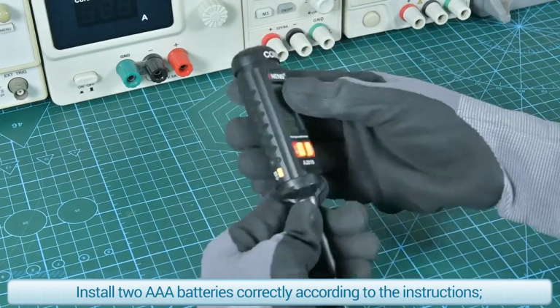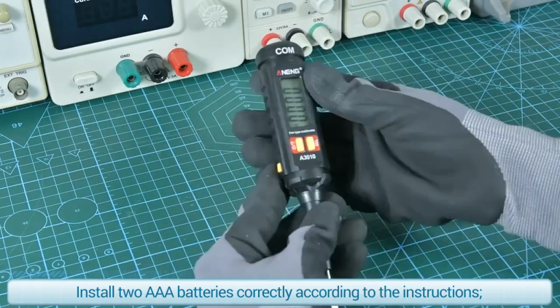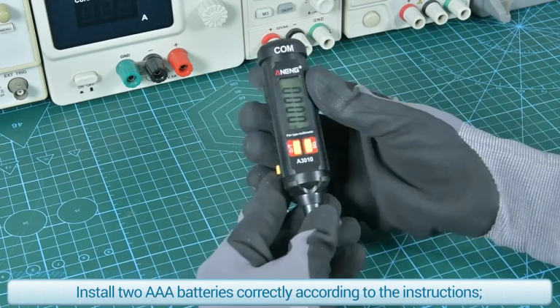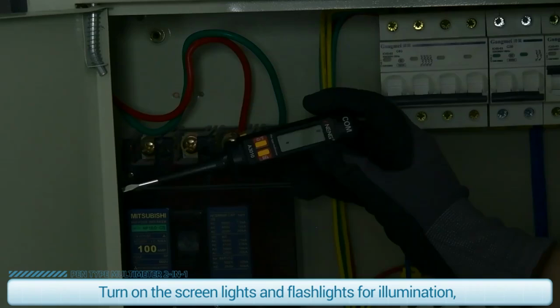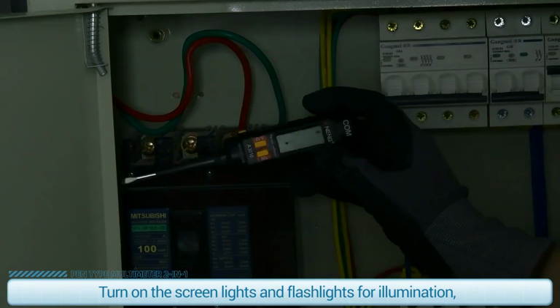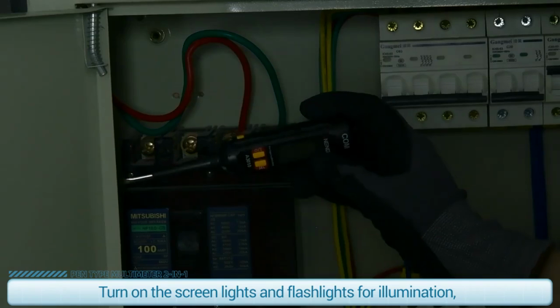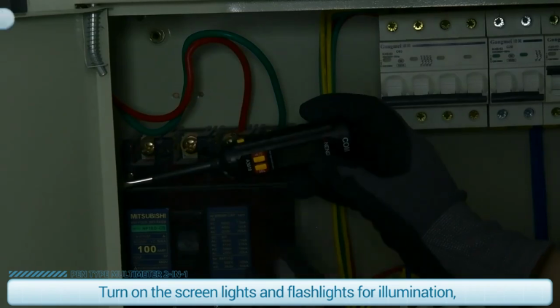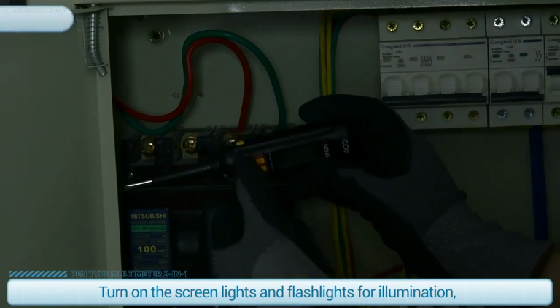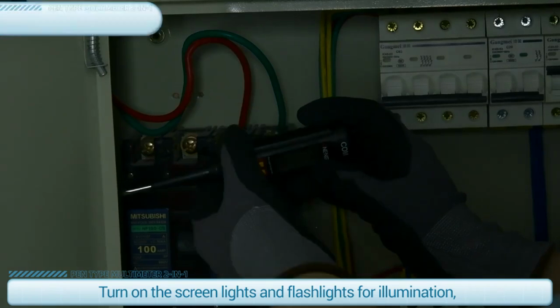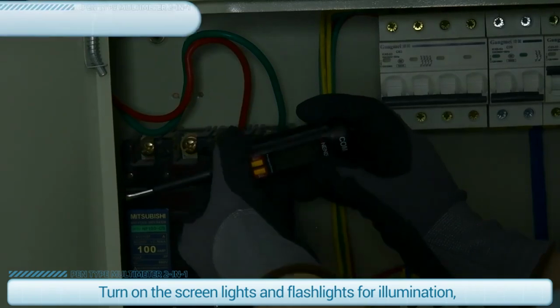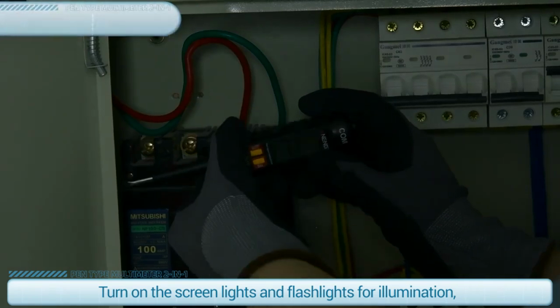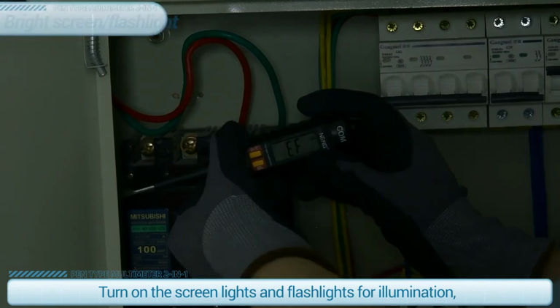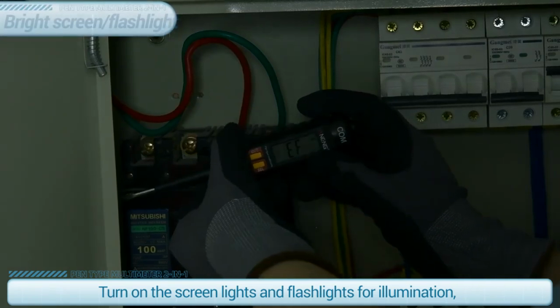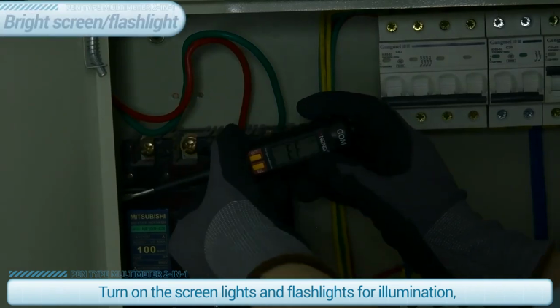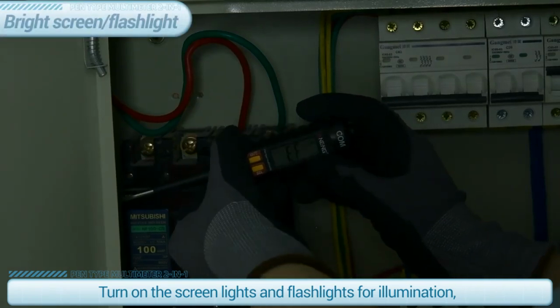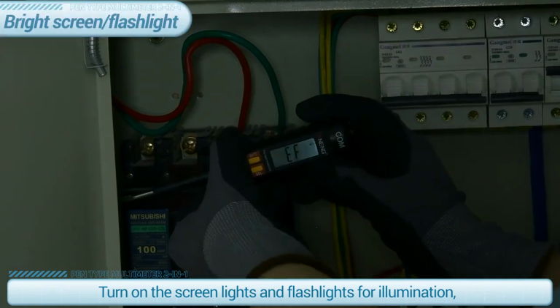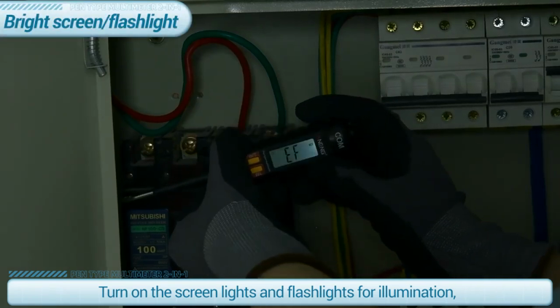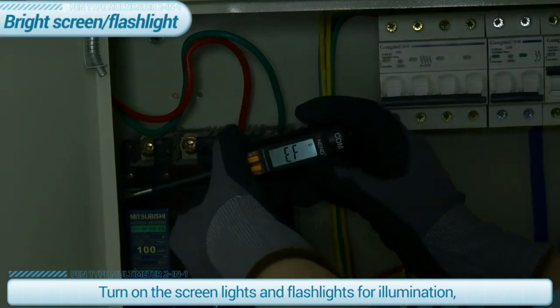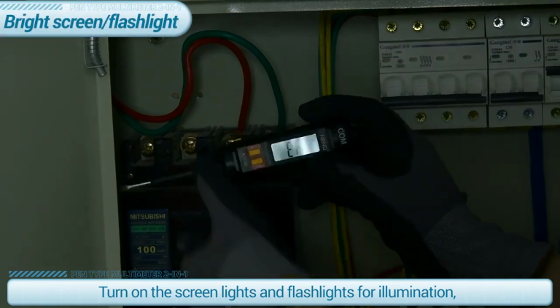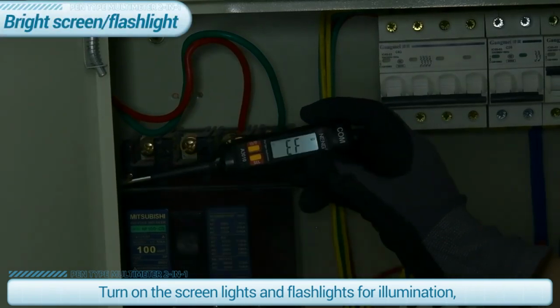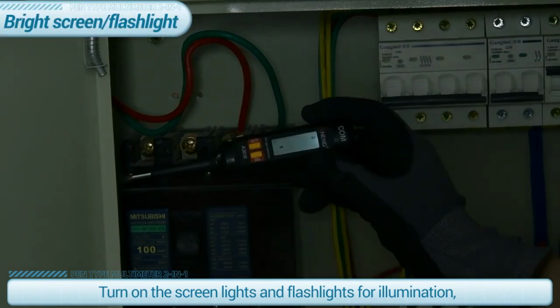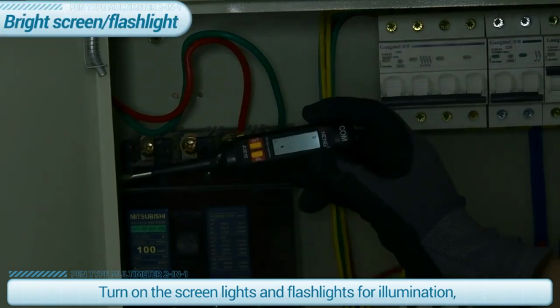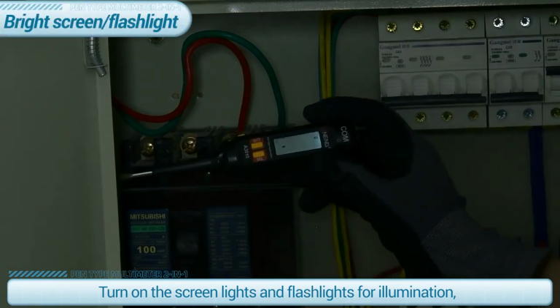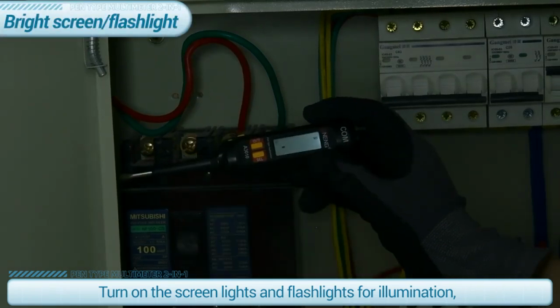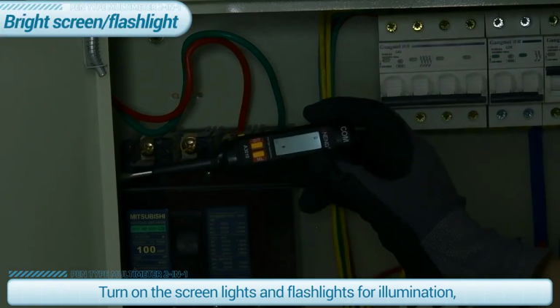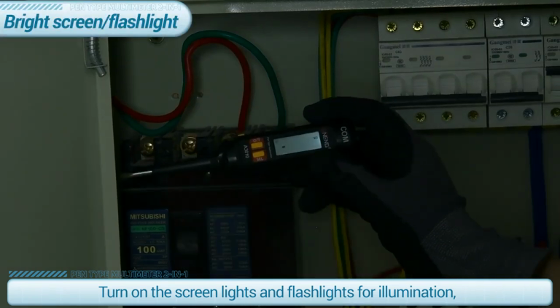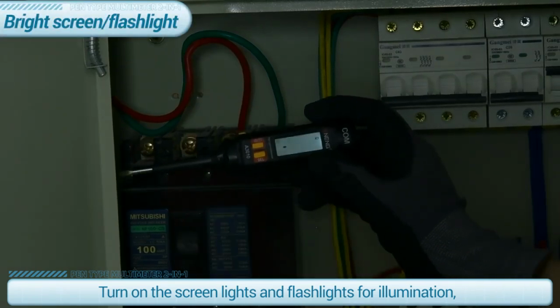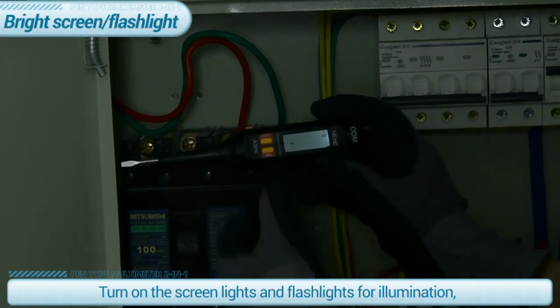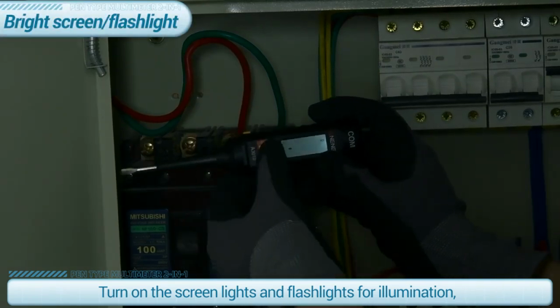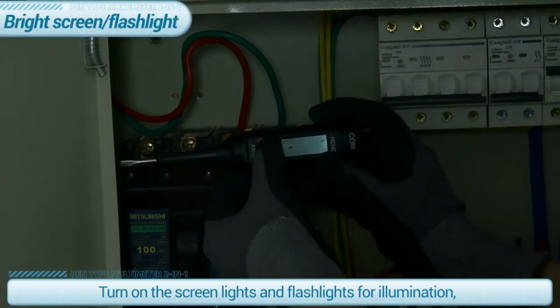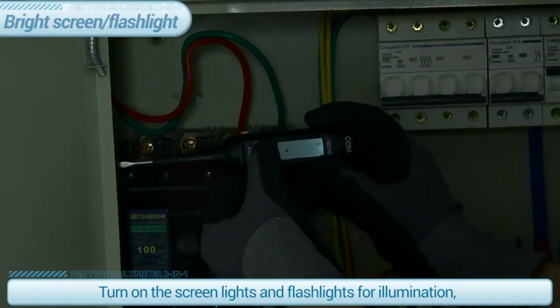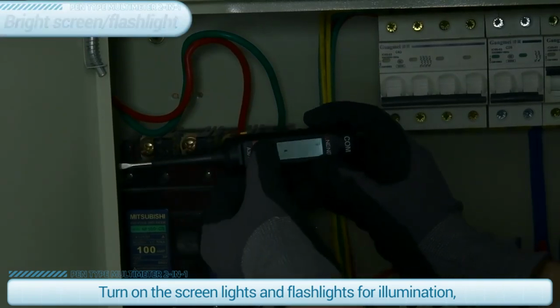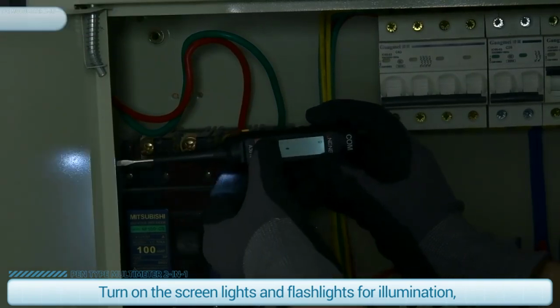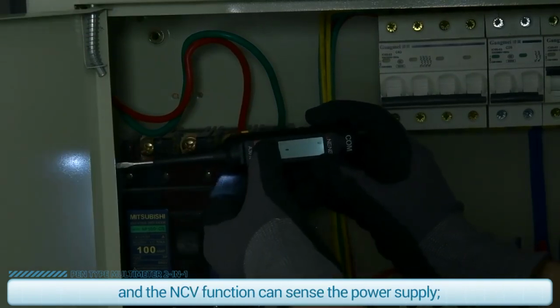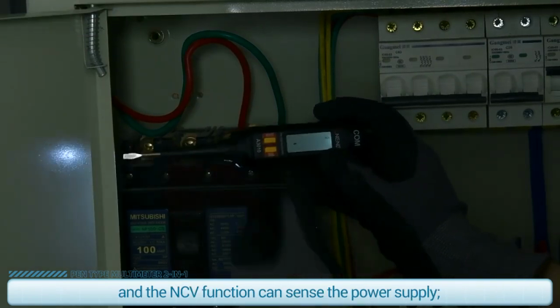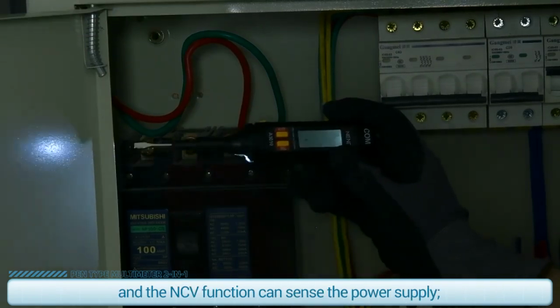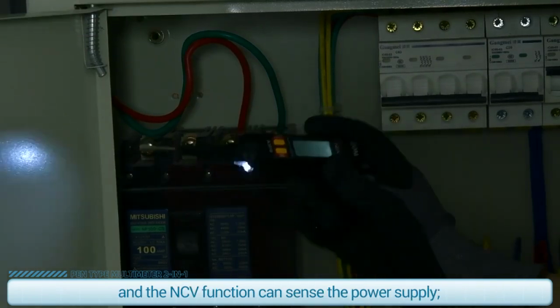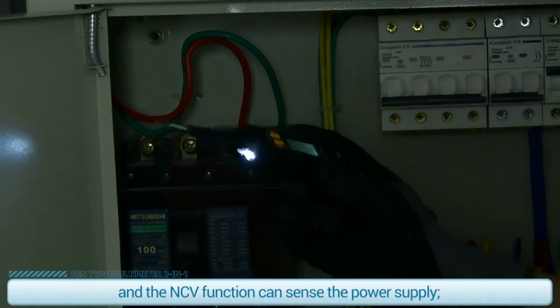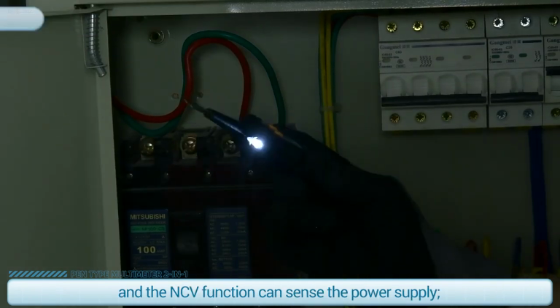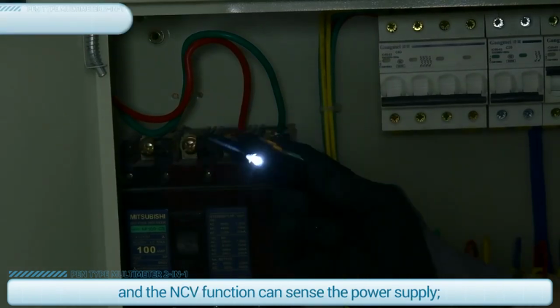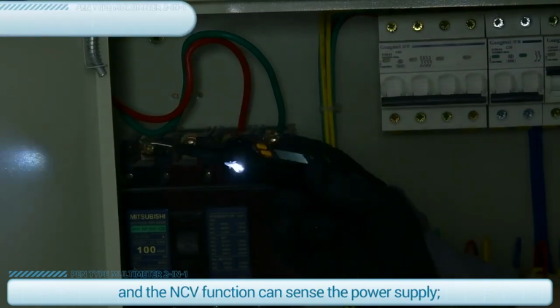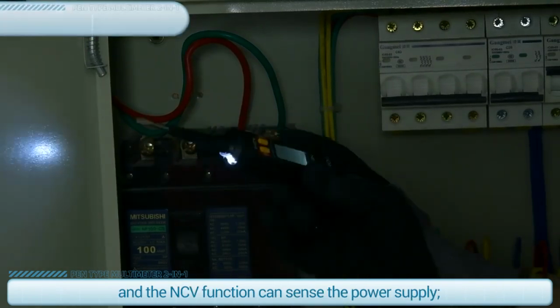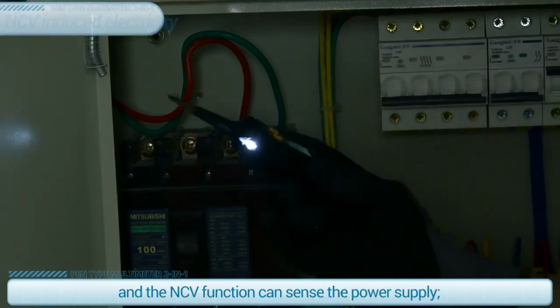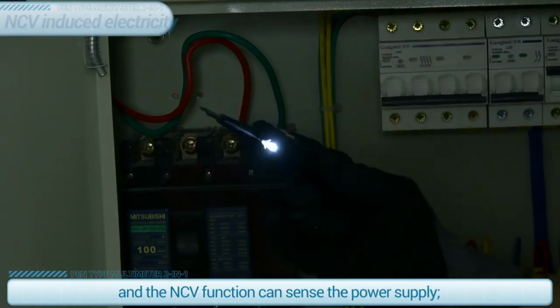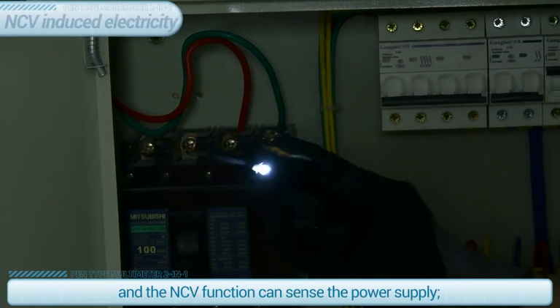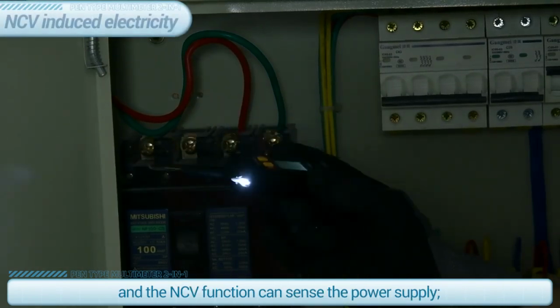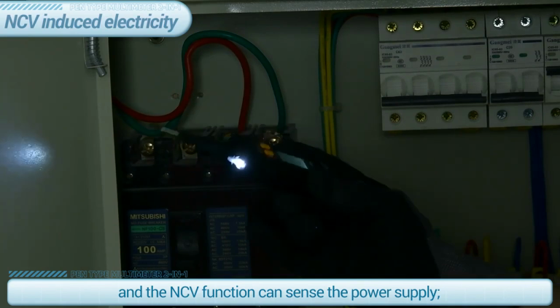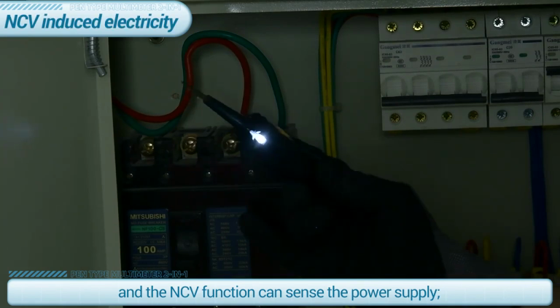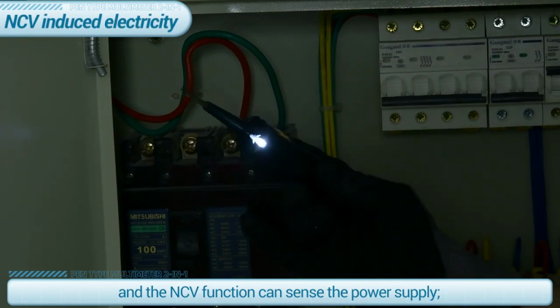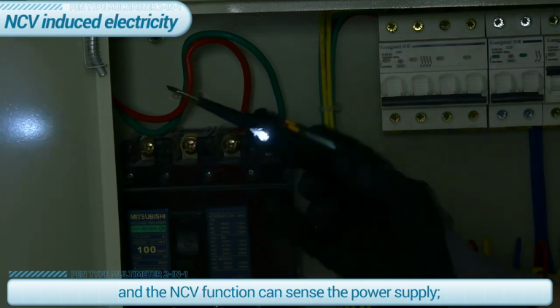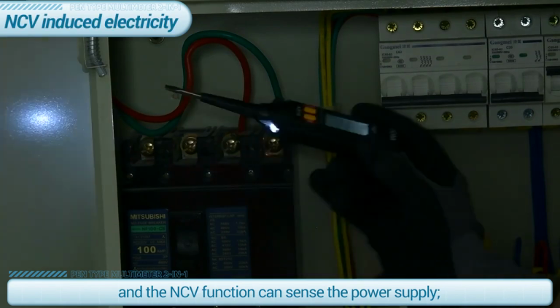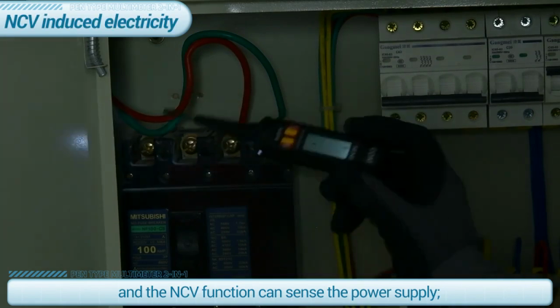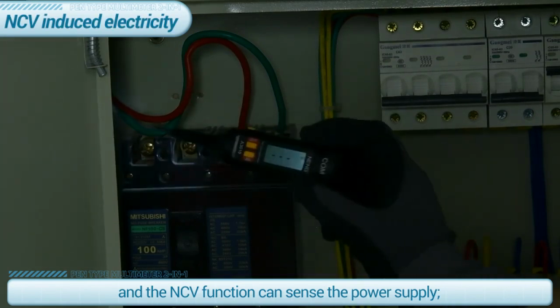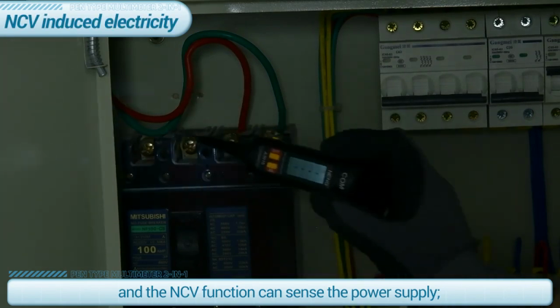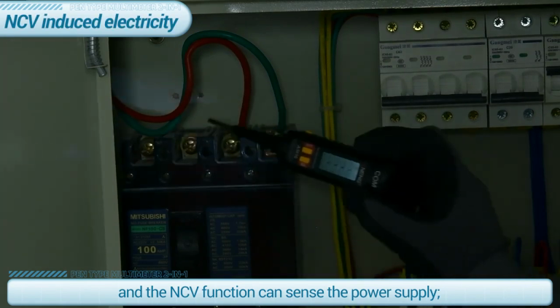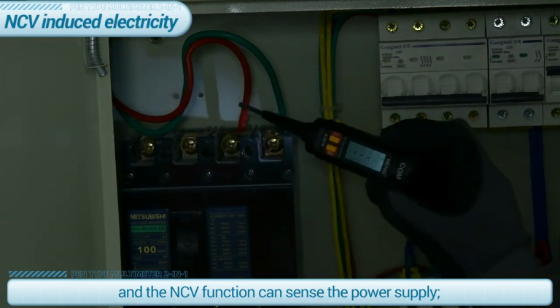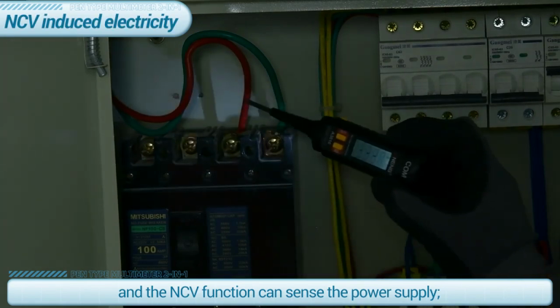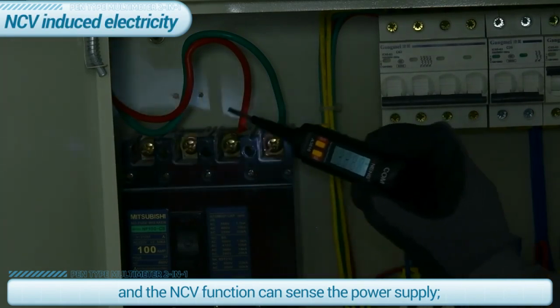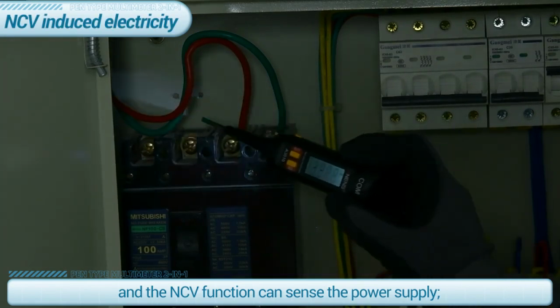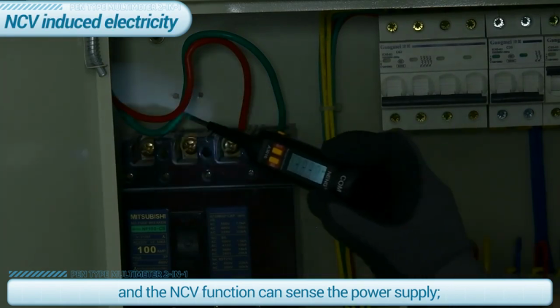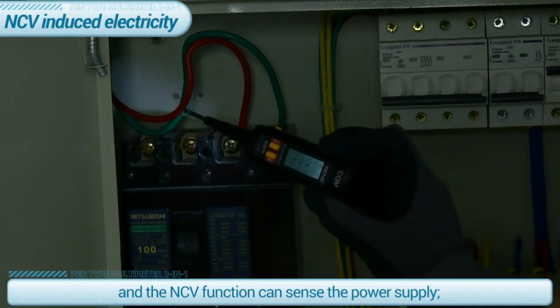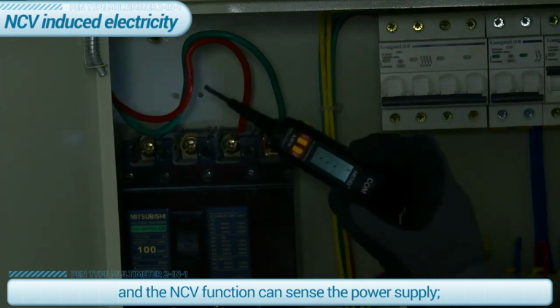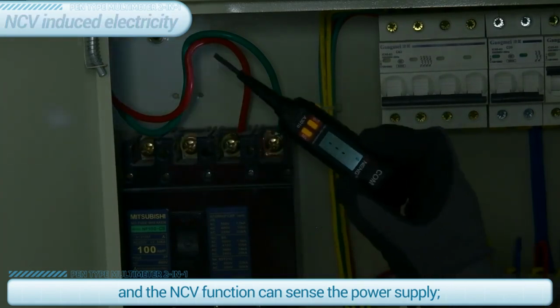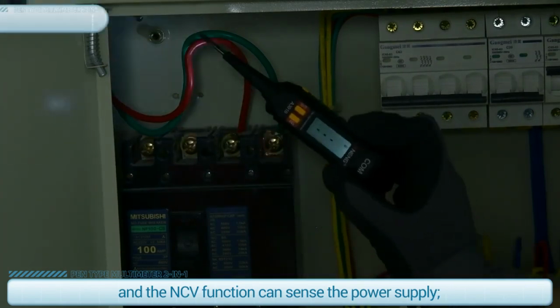Turn on the screen lights and flashlights for illumination. The NCV function can sense the power supply.